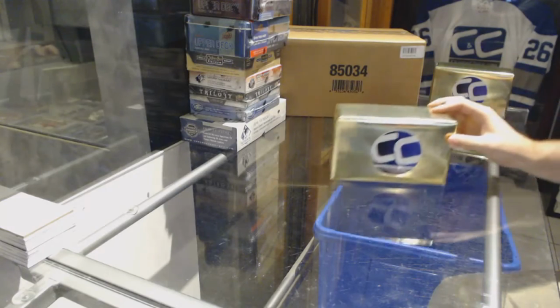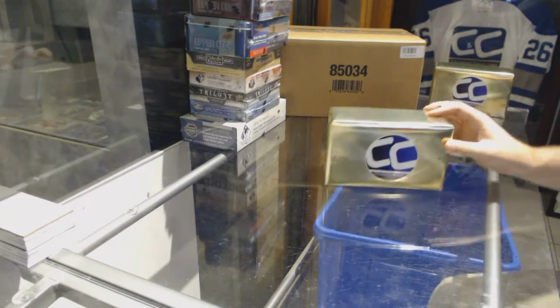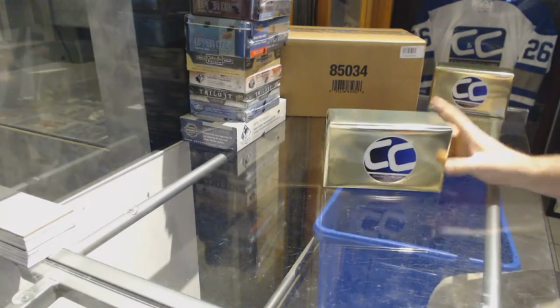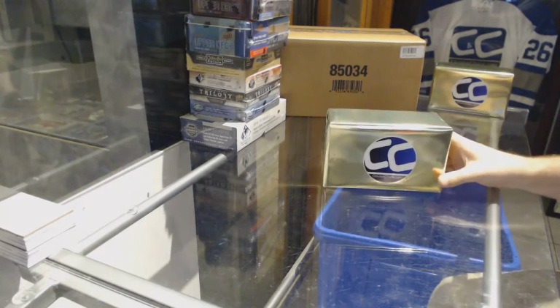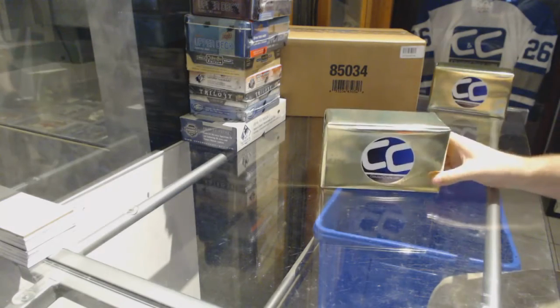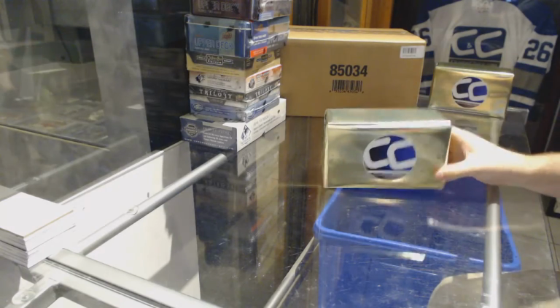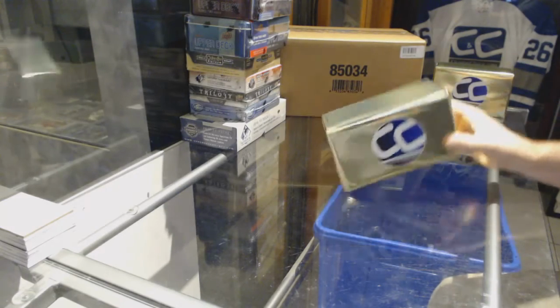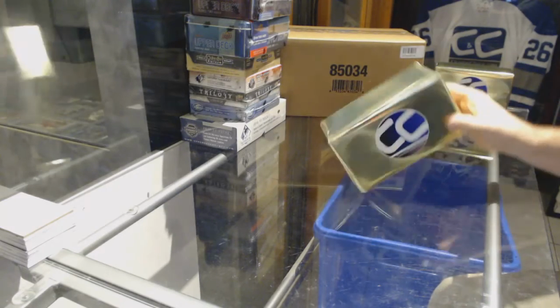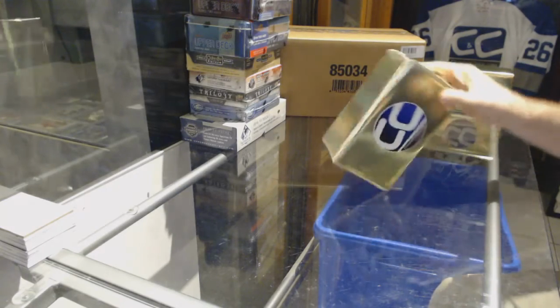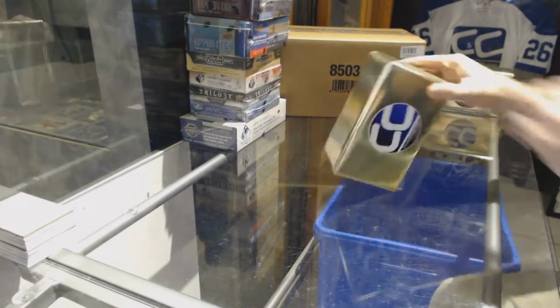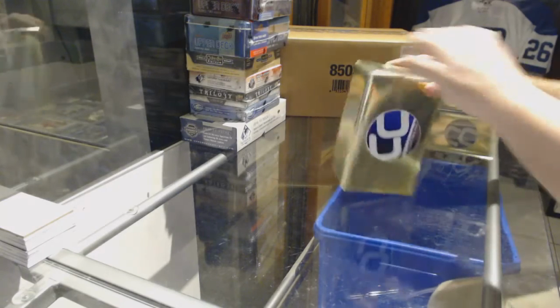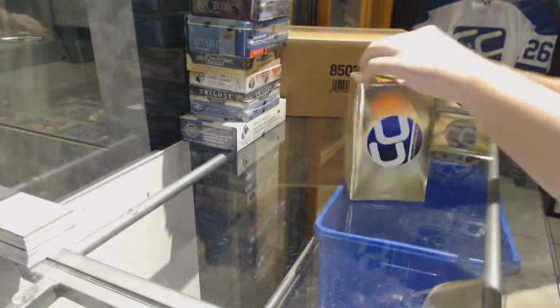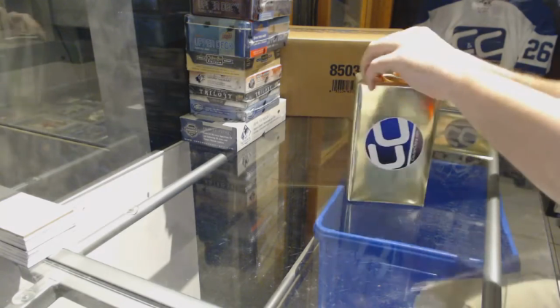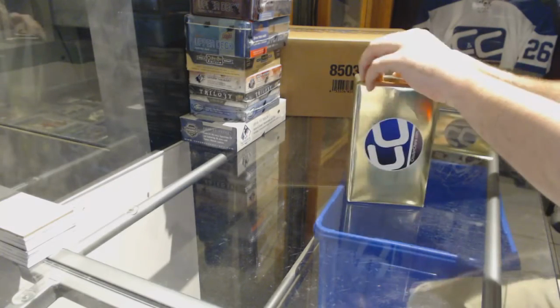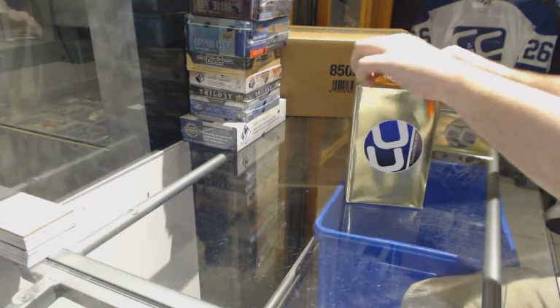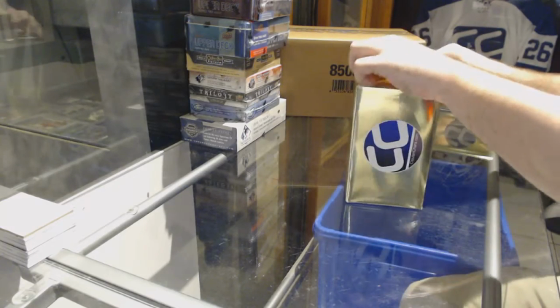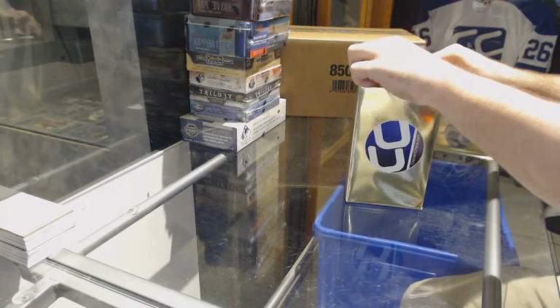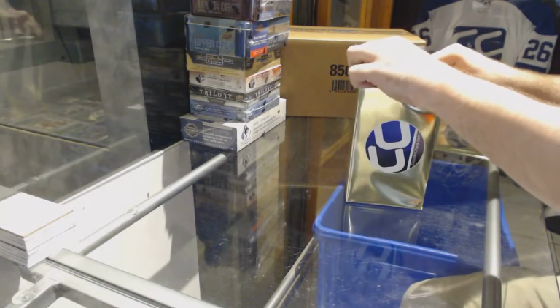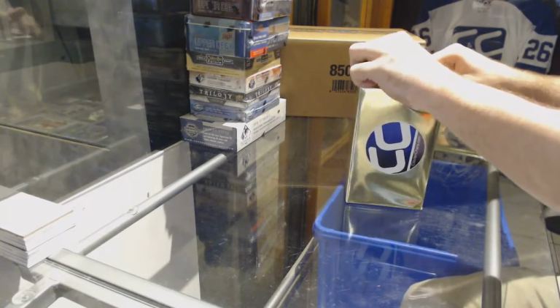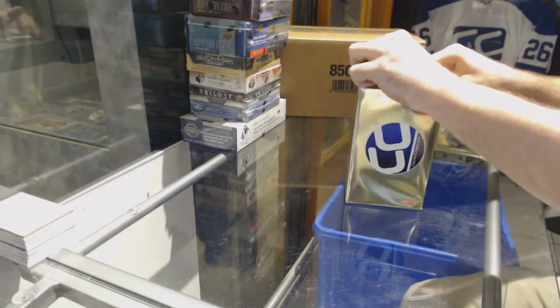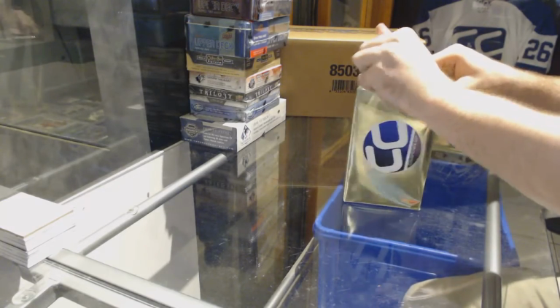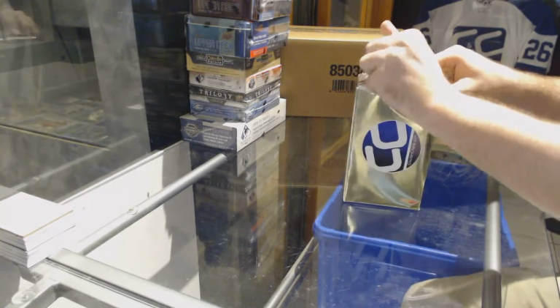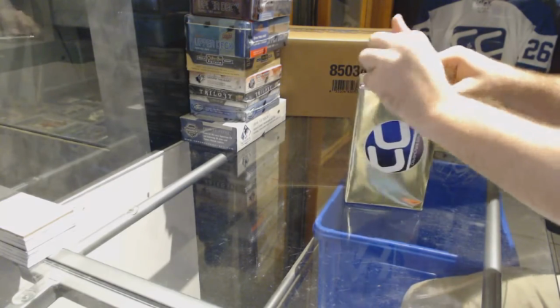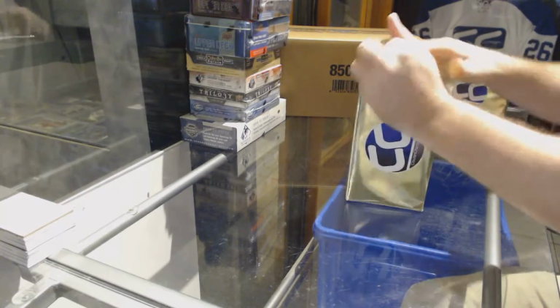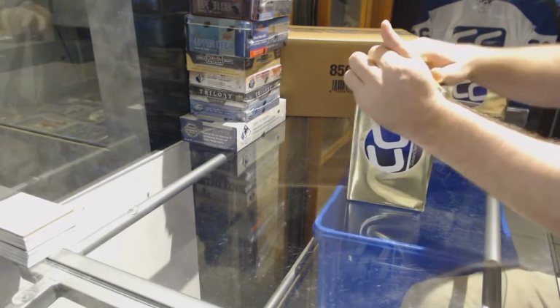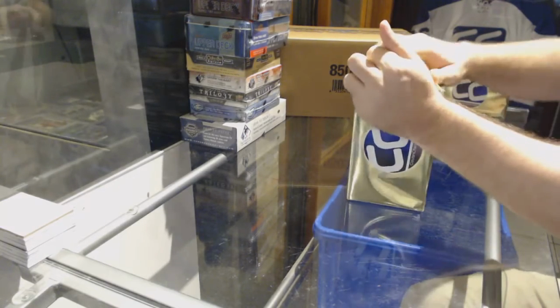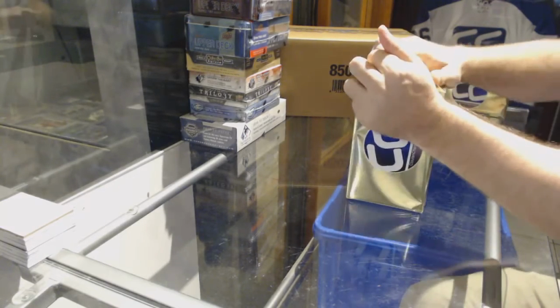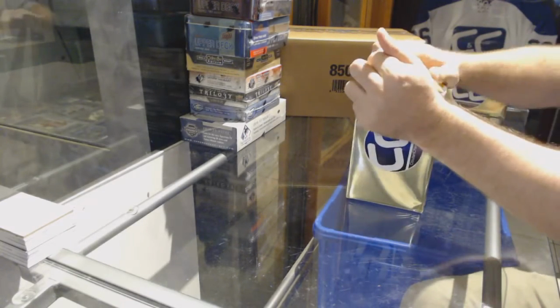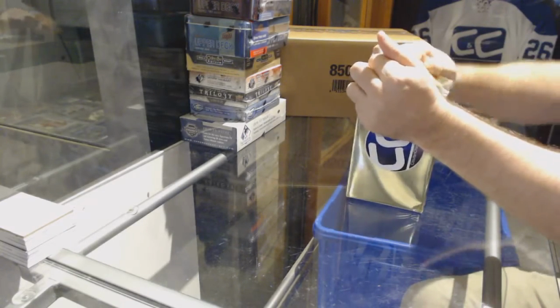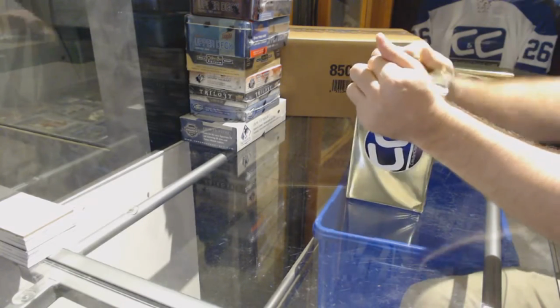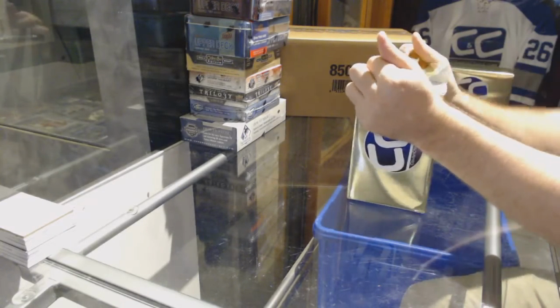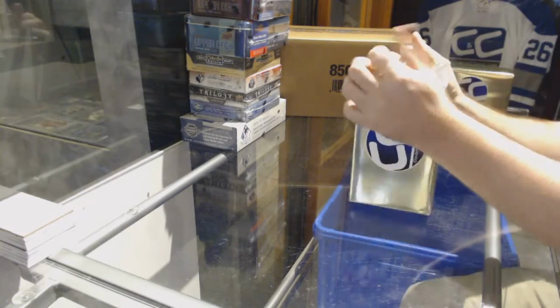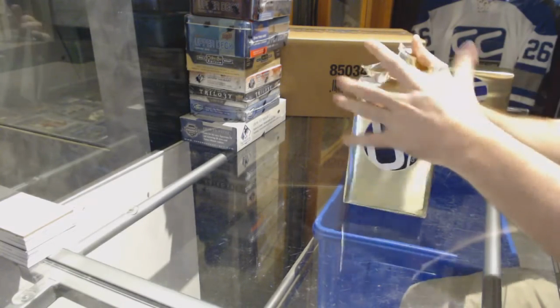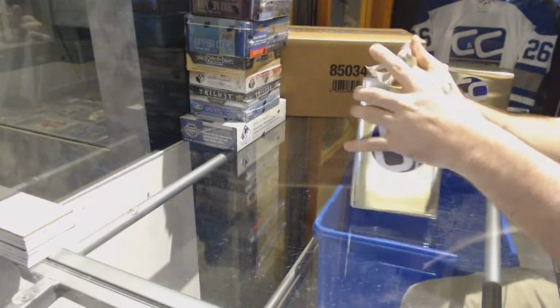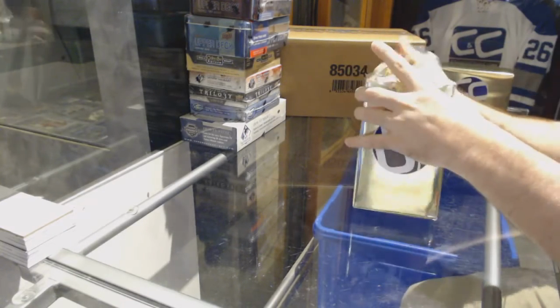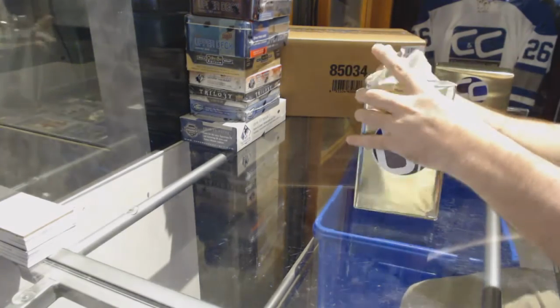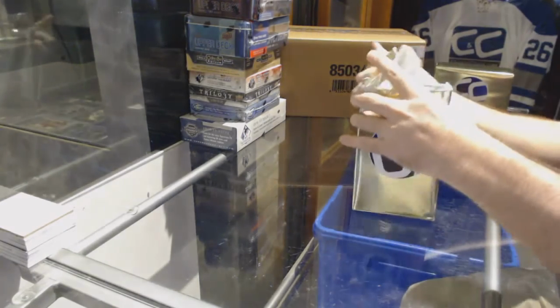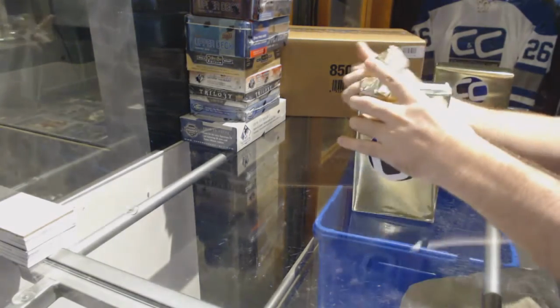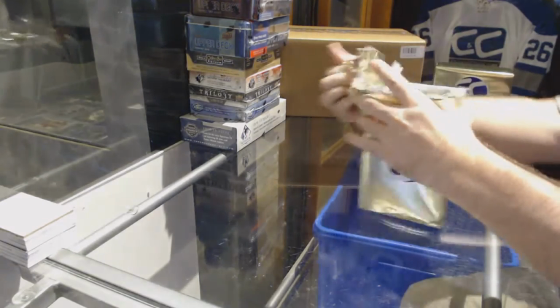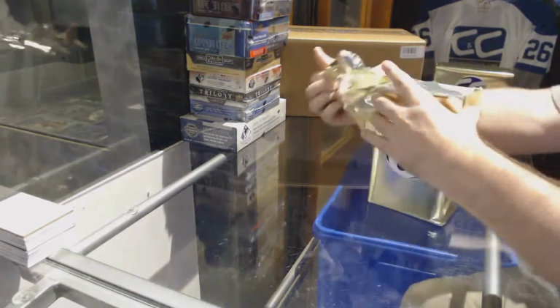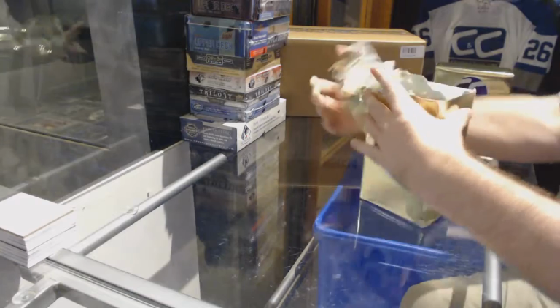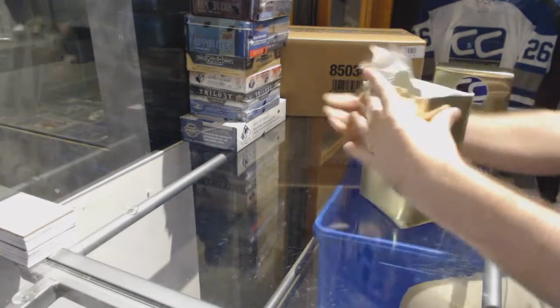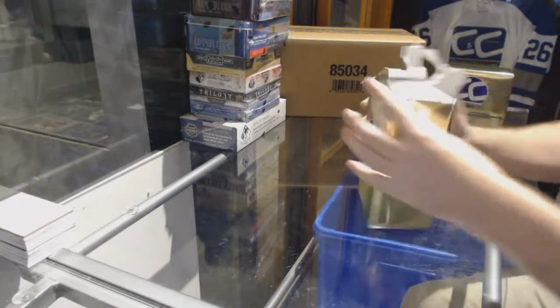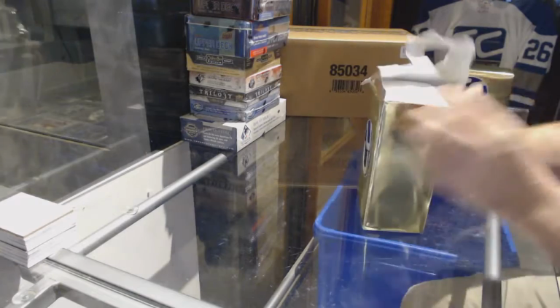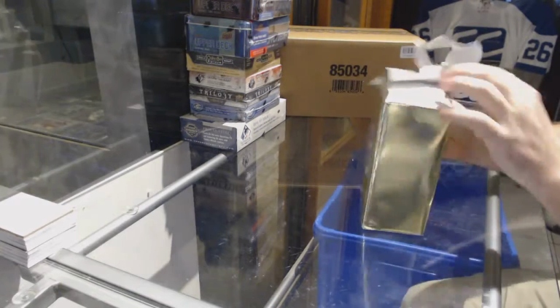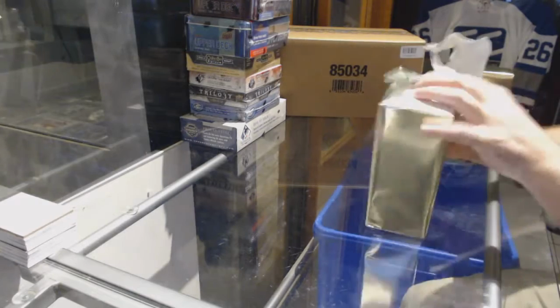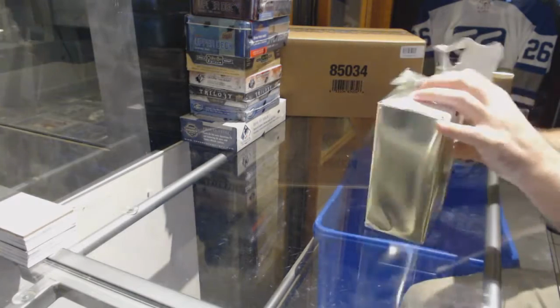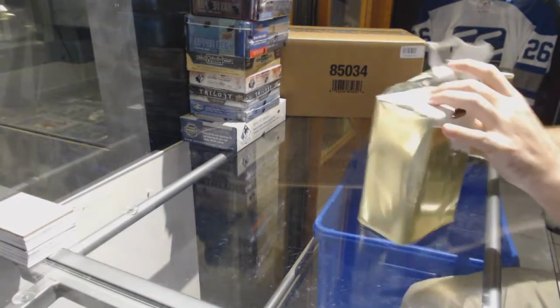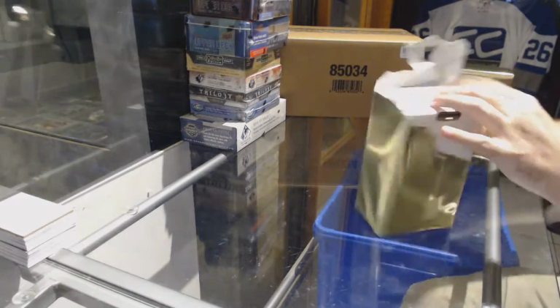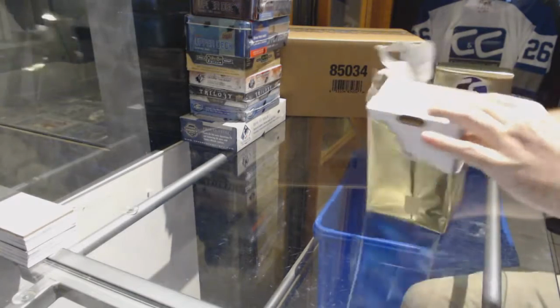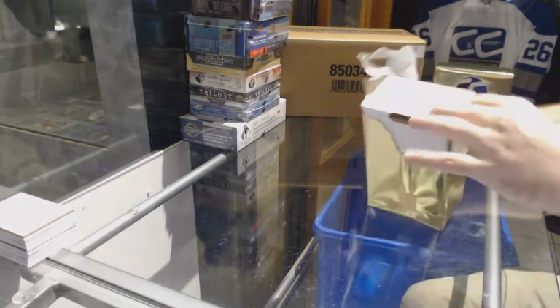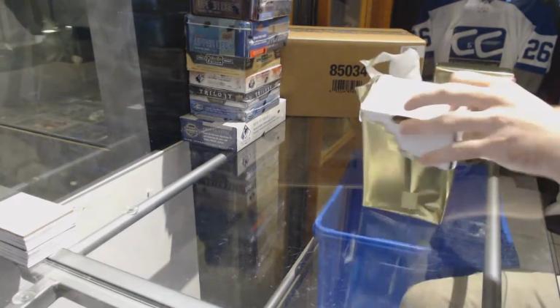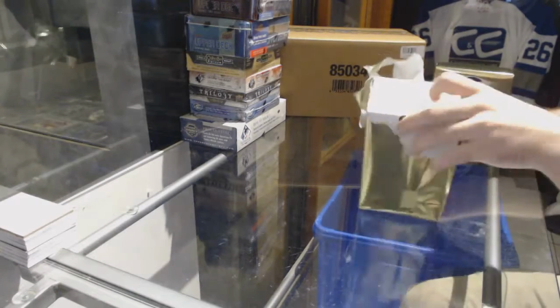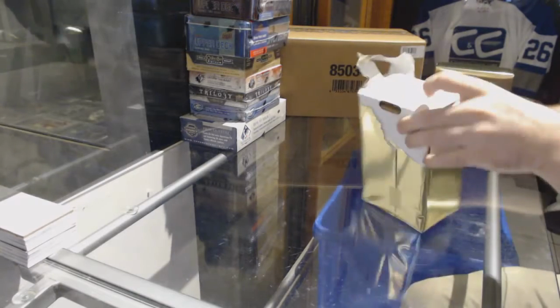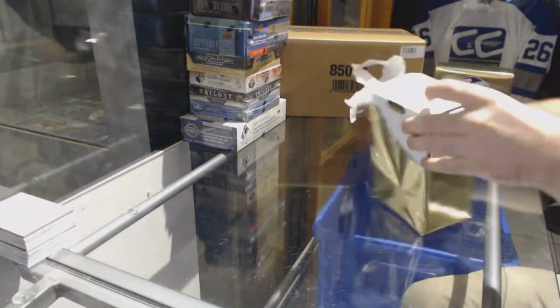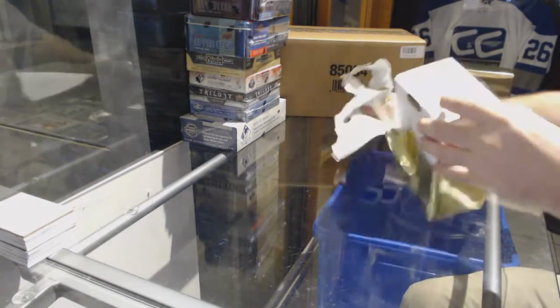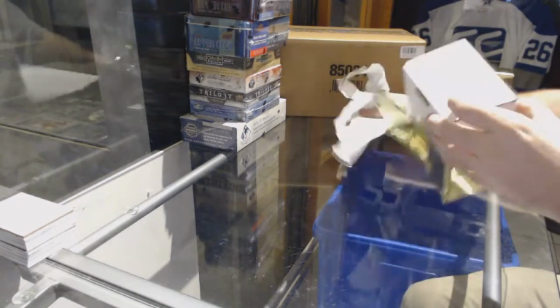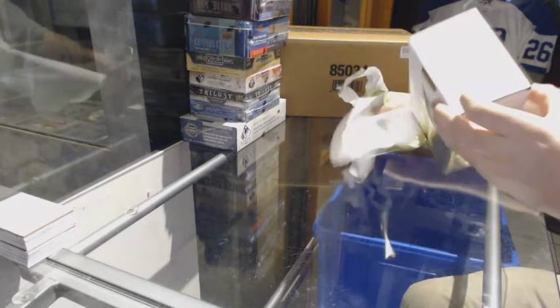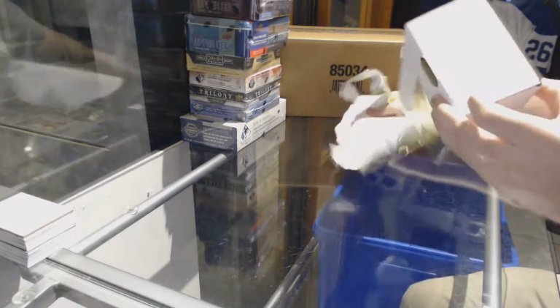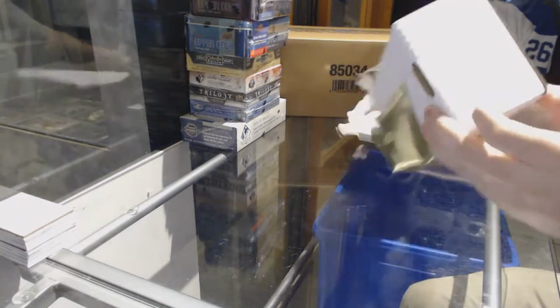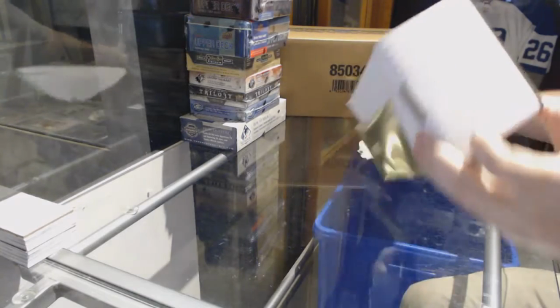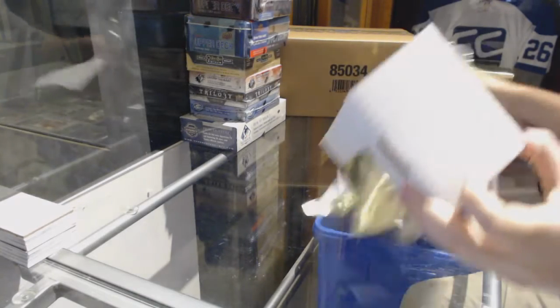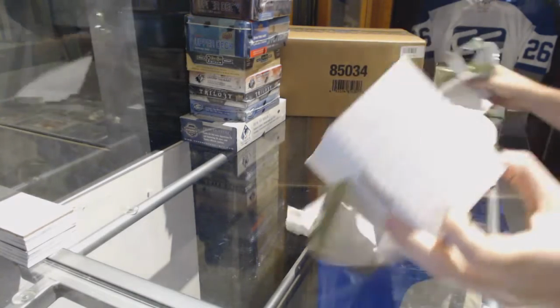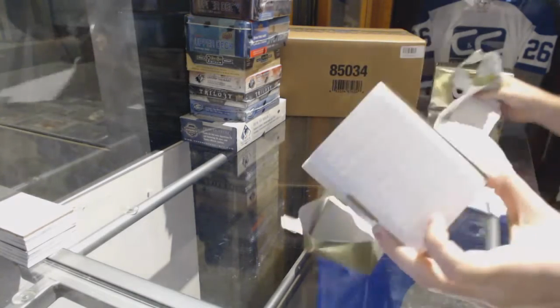Here we go, starting off C&C Break 74-77, we have the two gold boxes break.